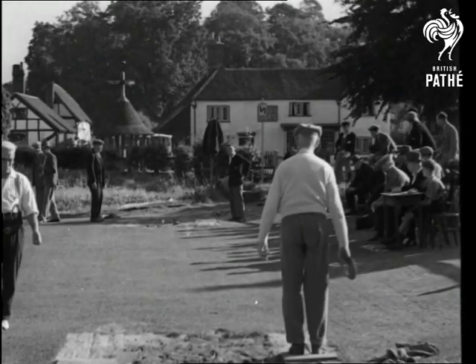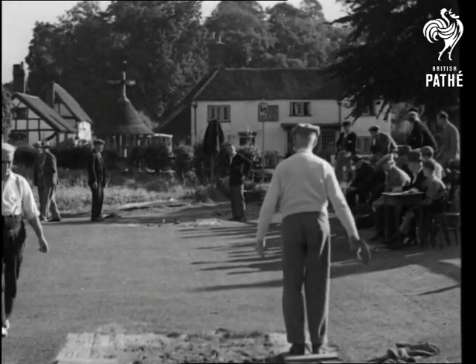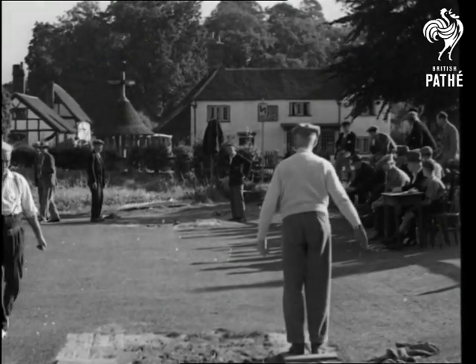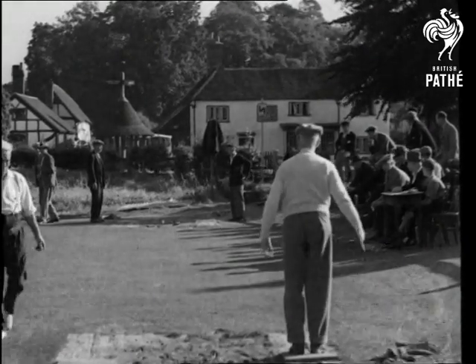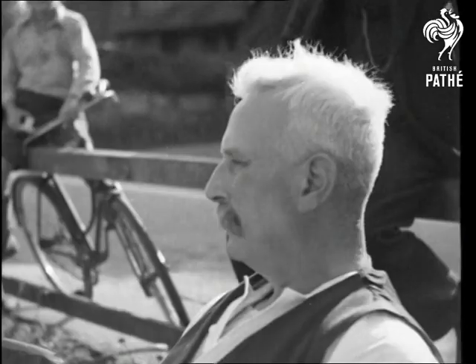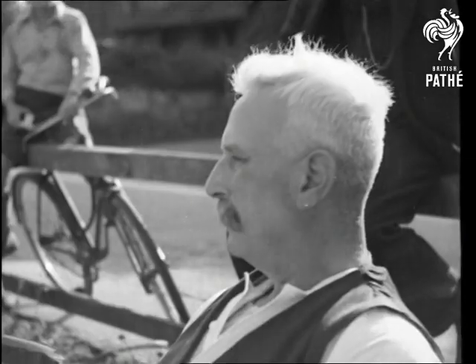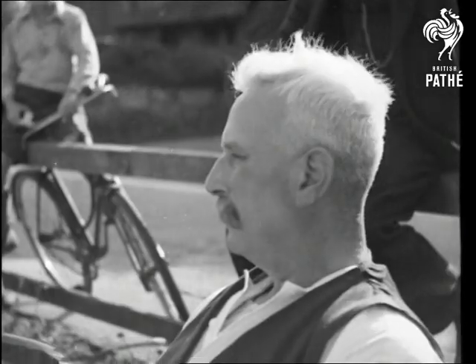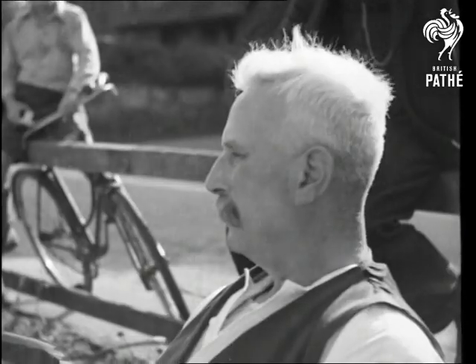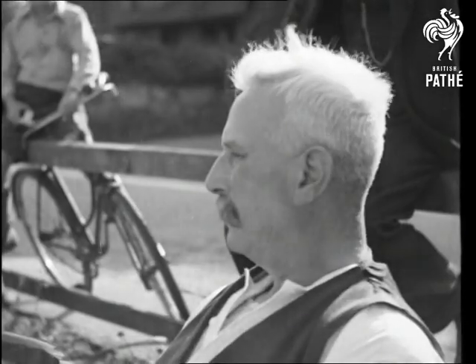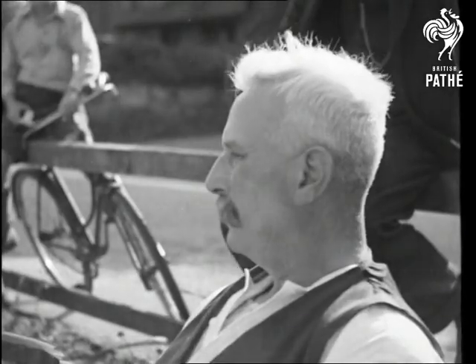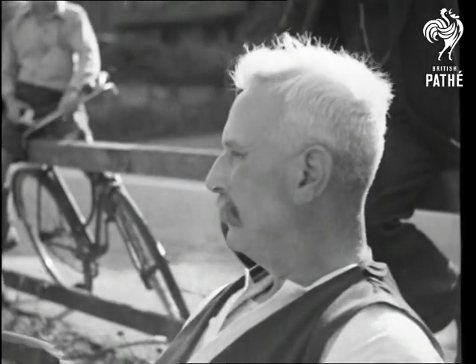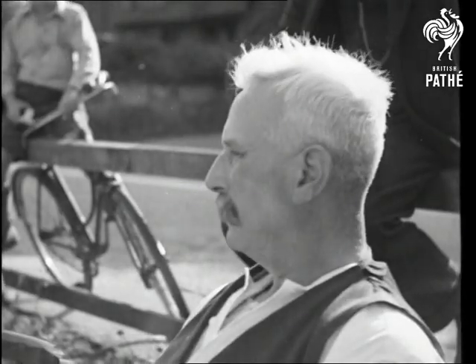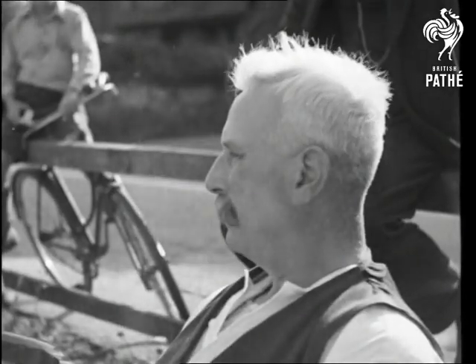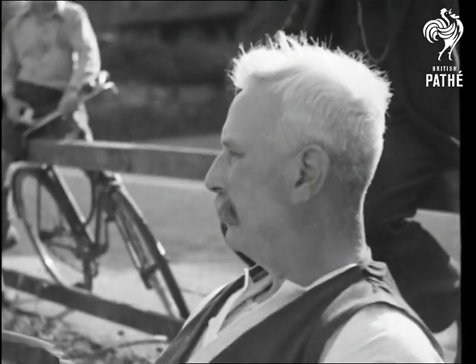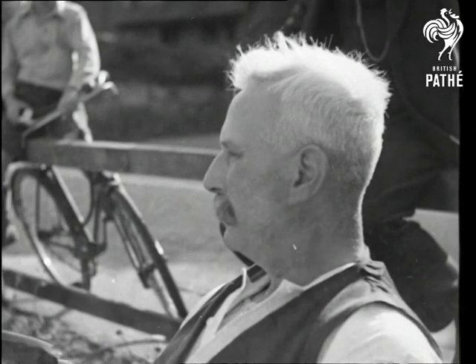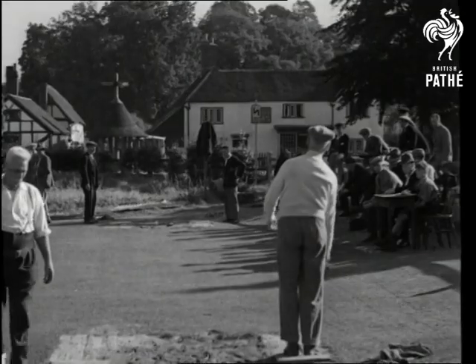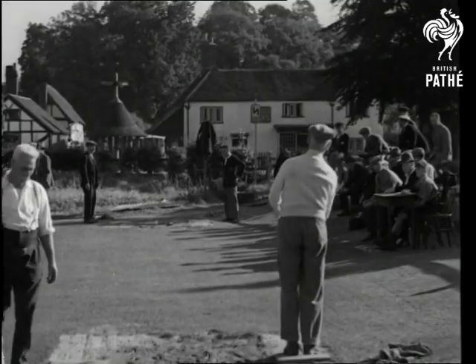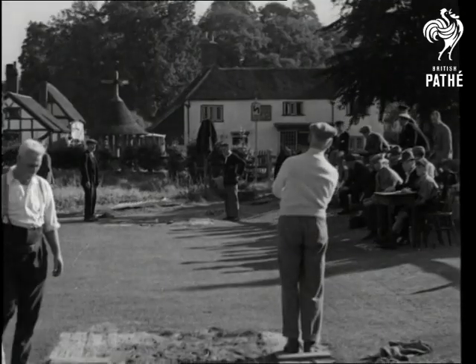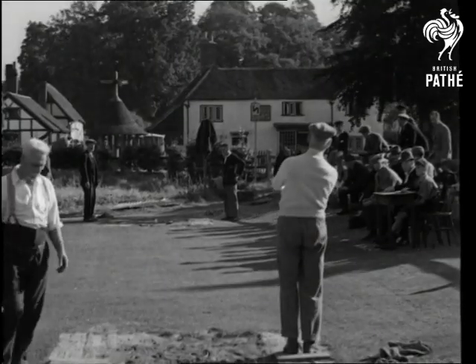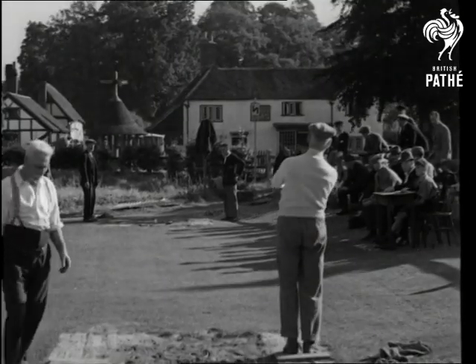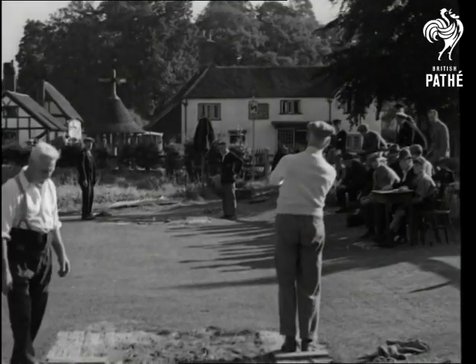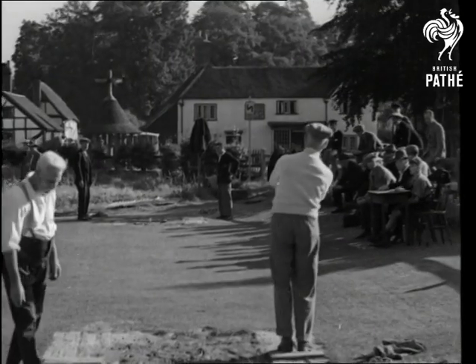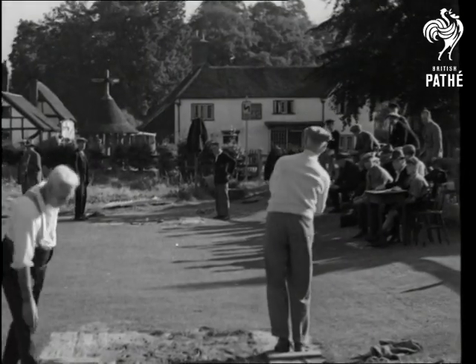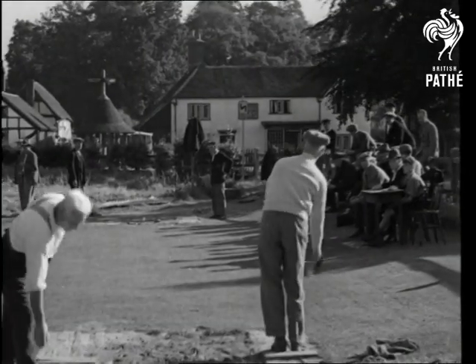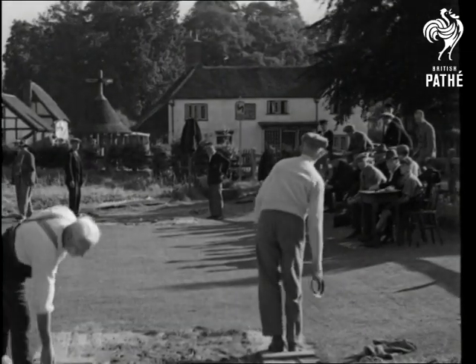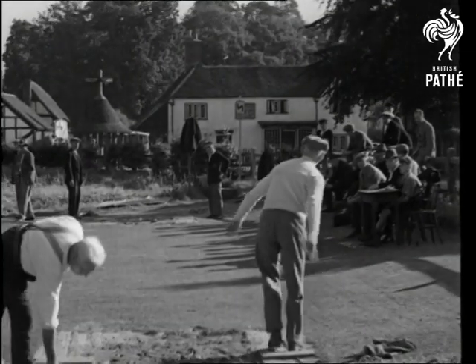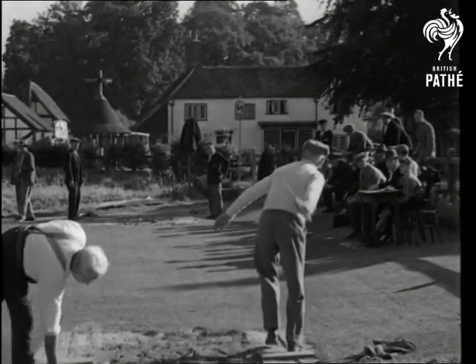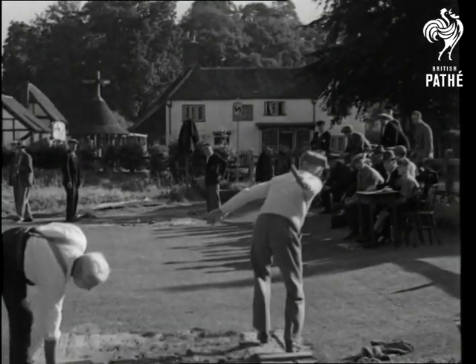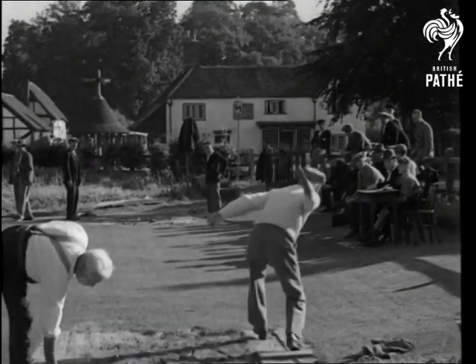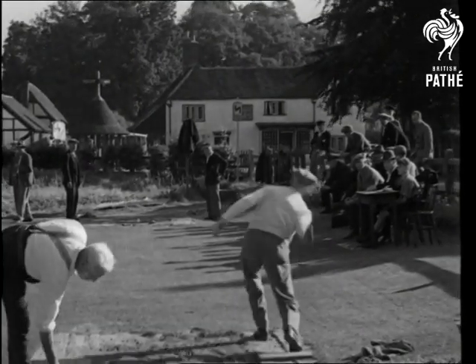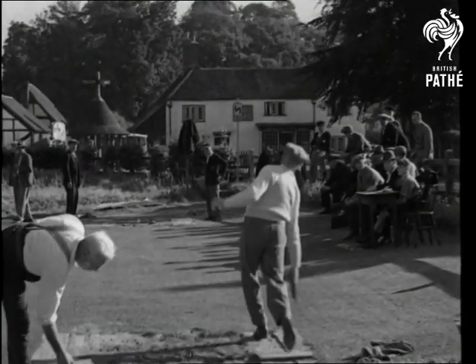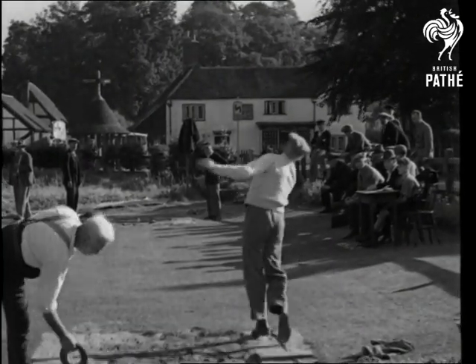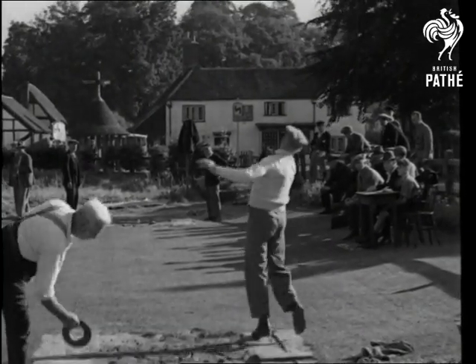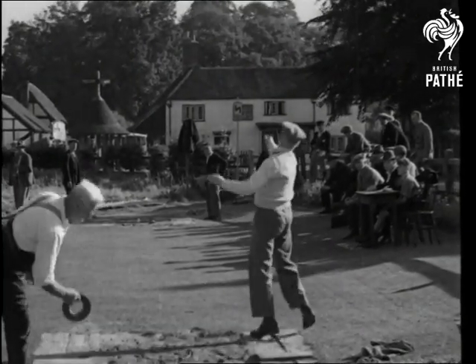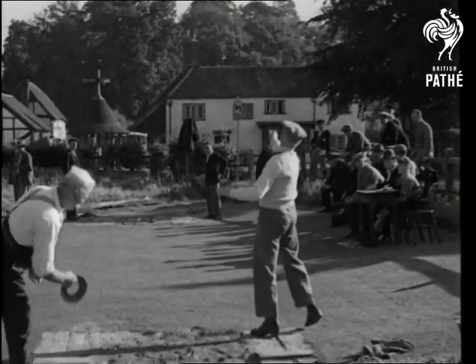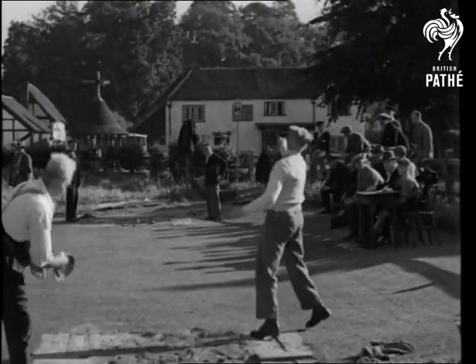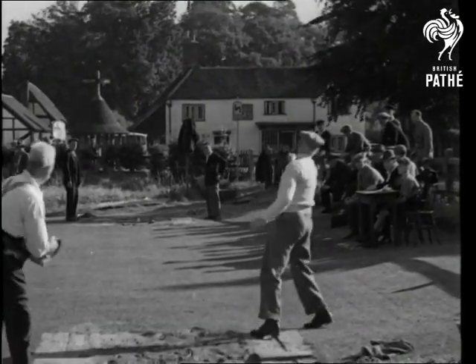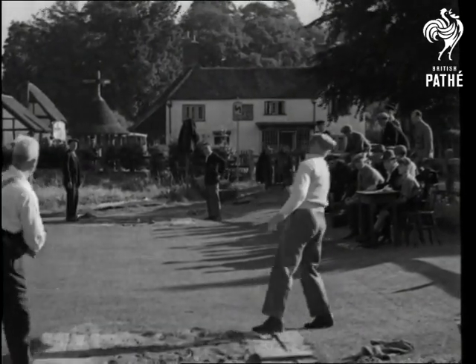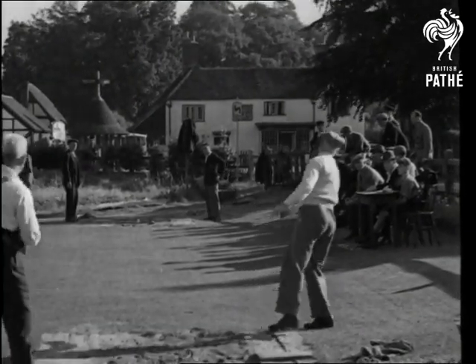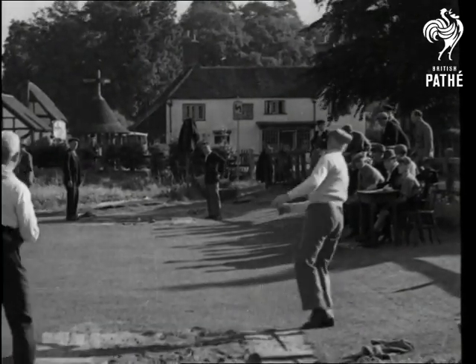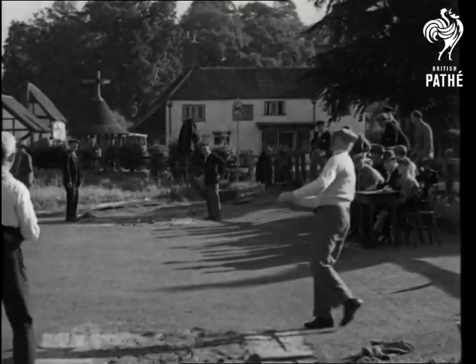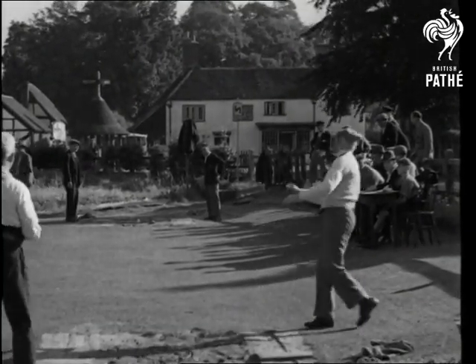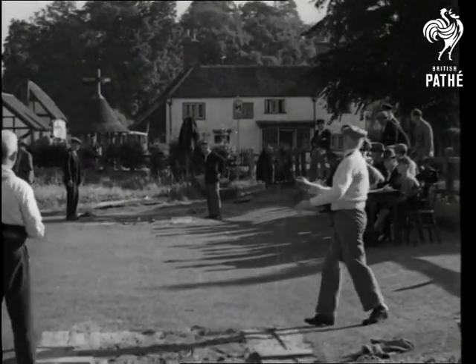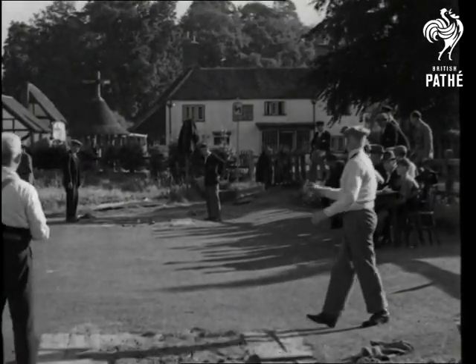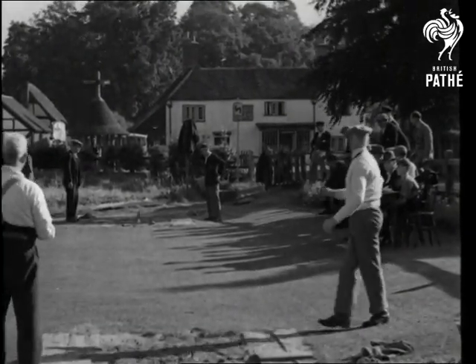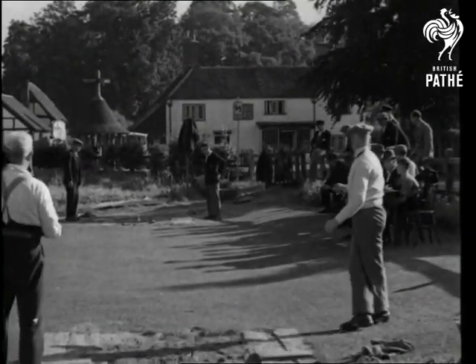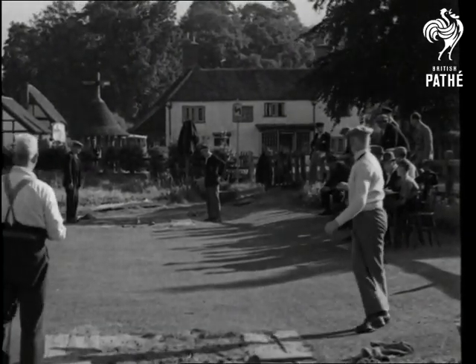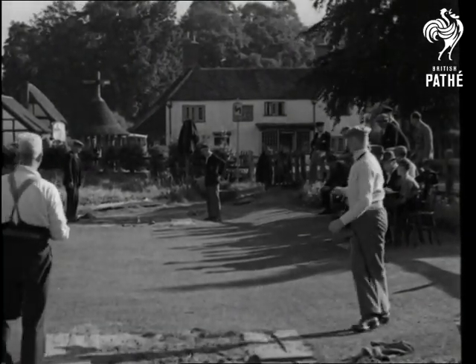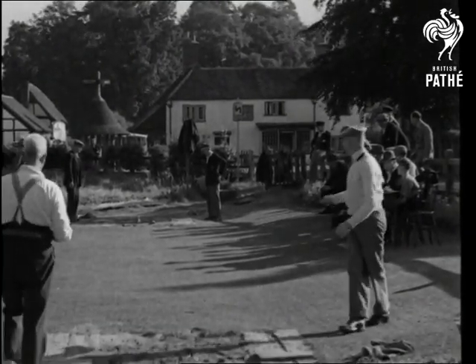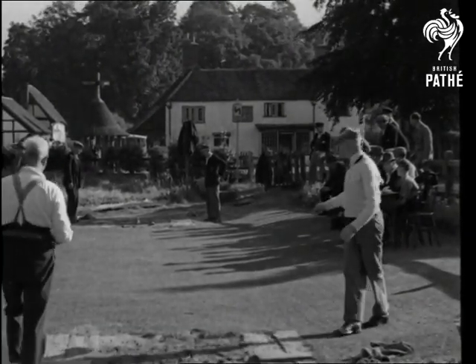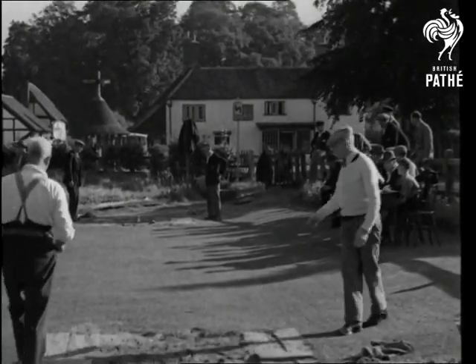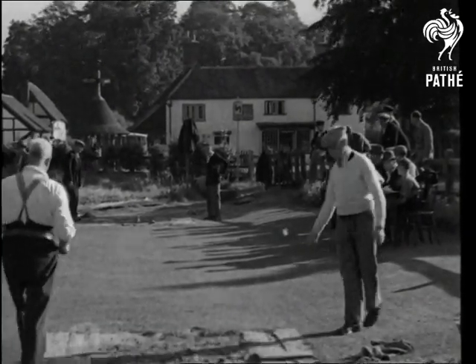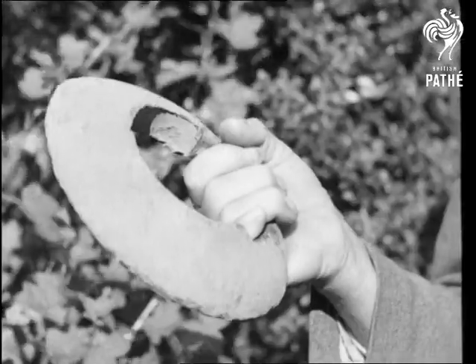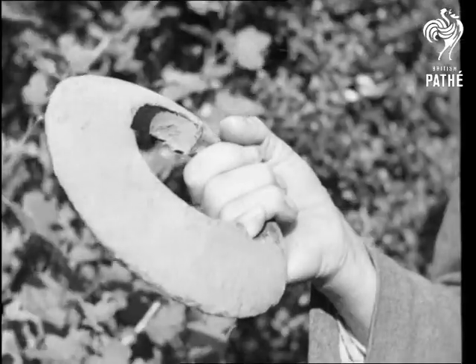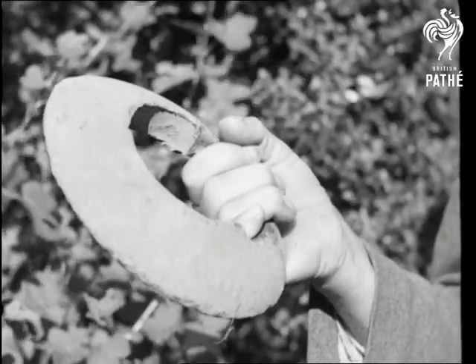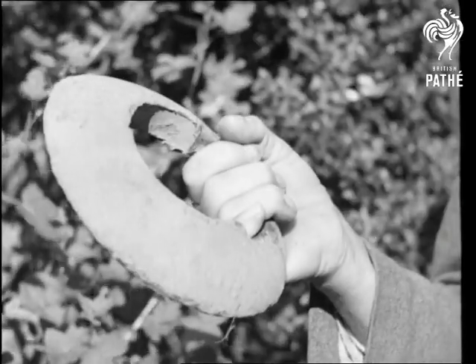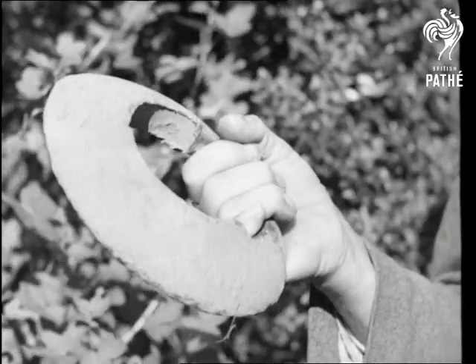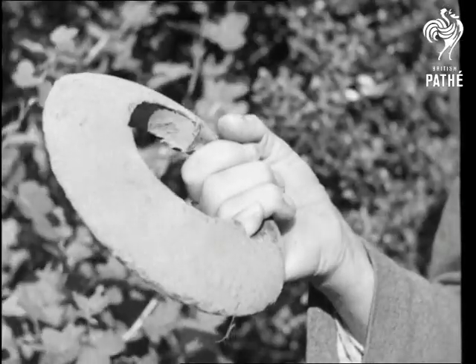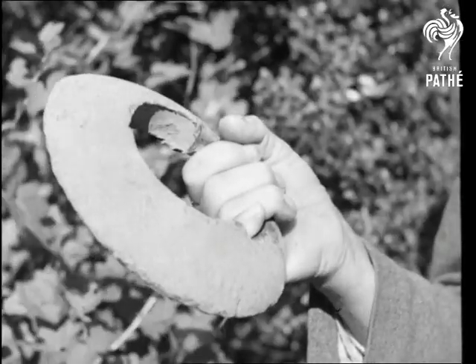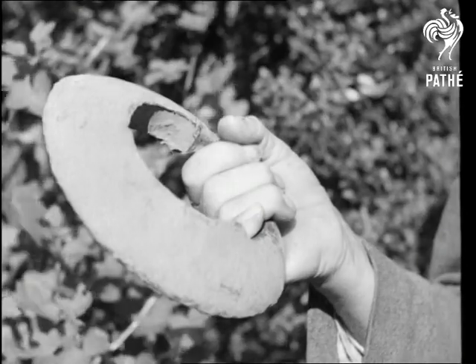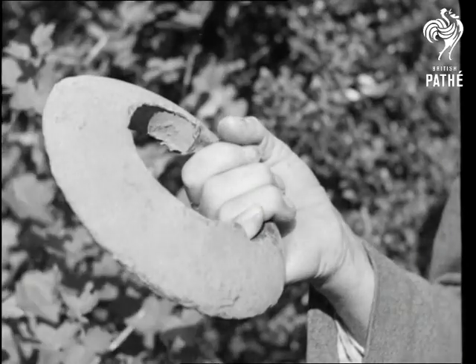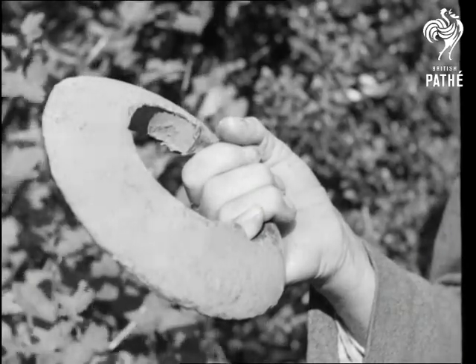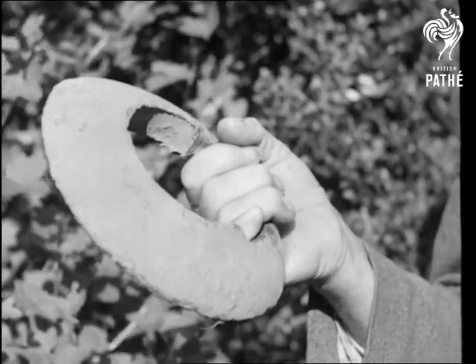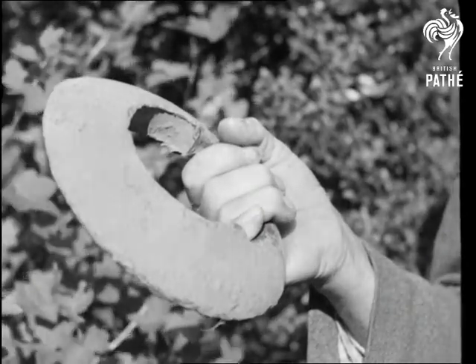Though hundreds of years old. In some places horseshoes are used, but here's a regulation coit — ring or iron, as you please.